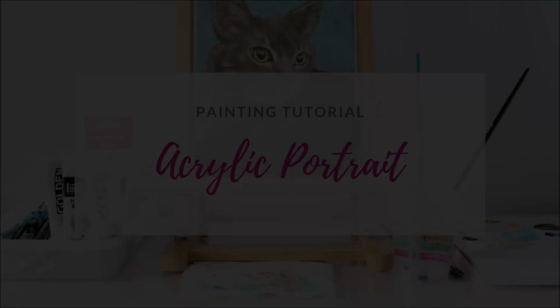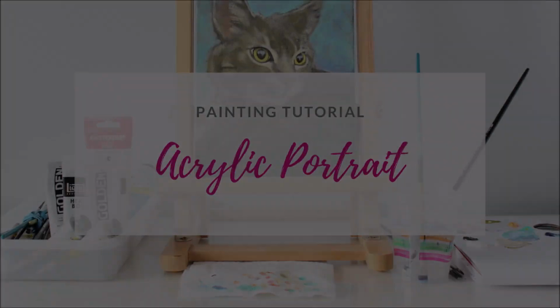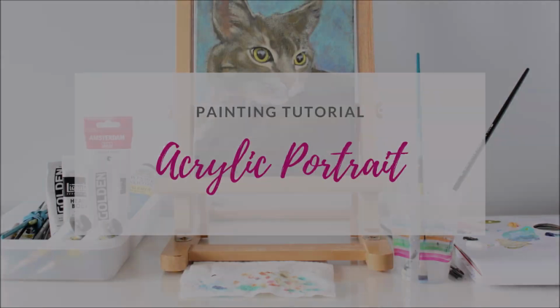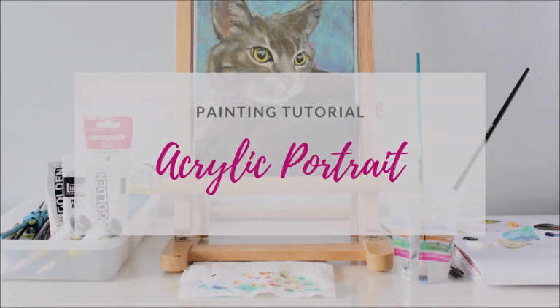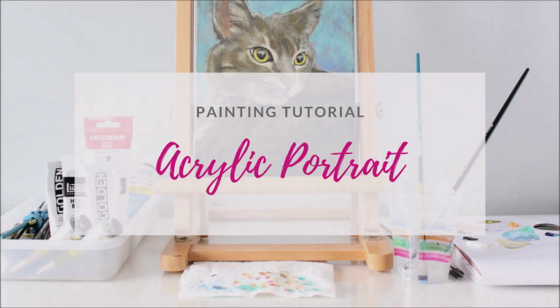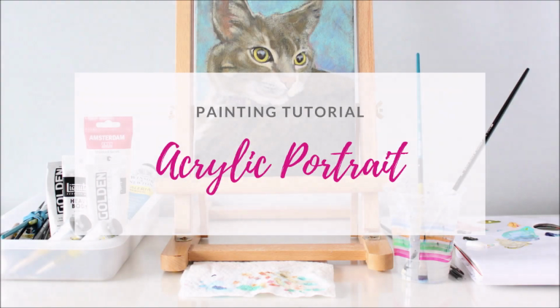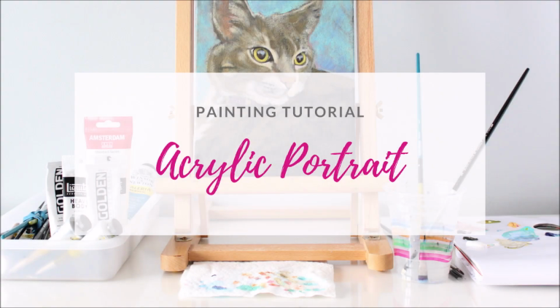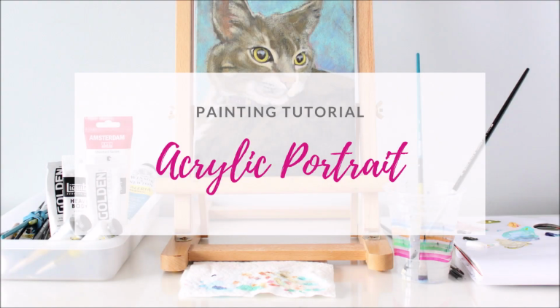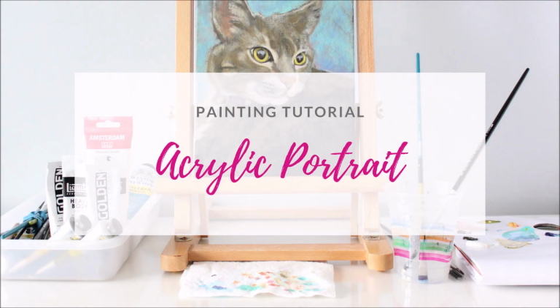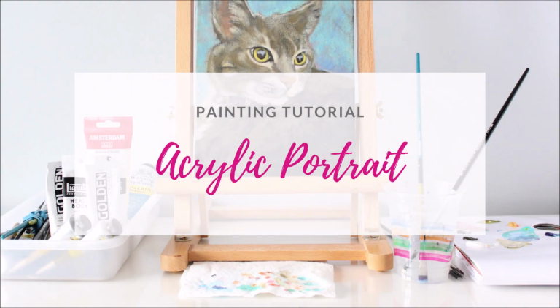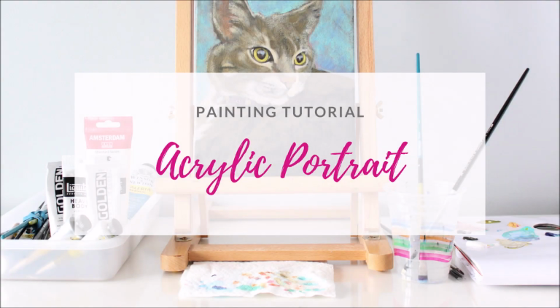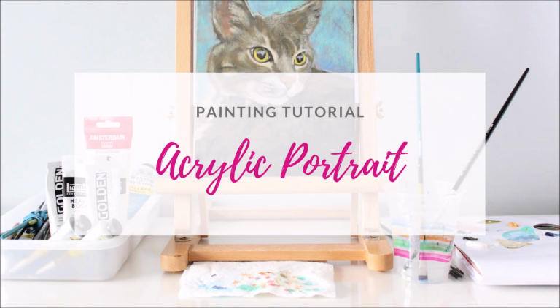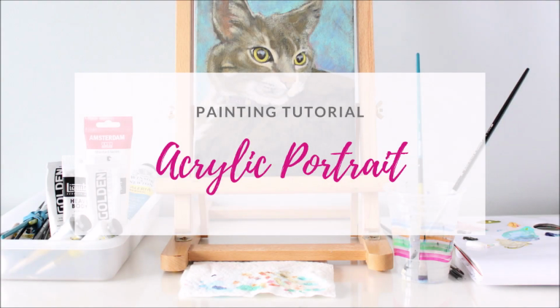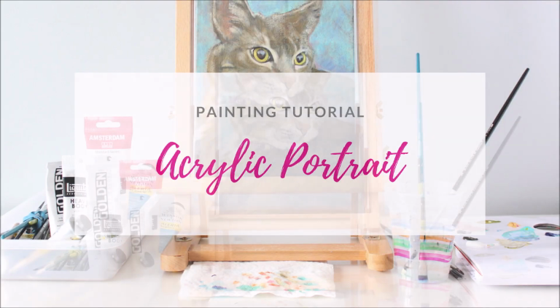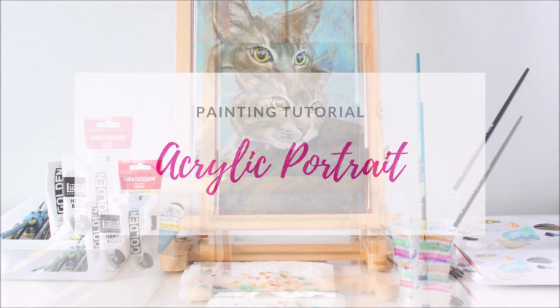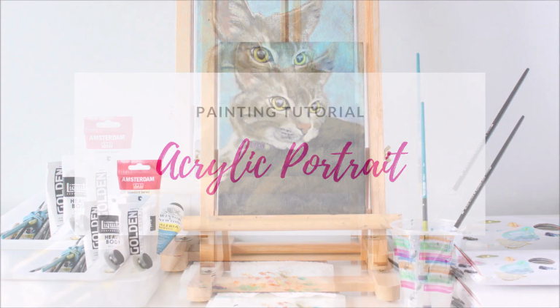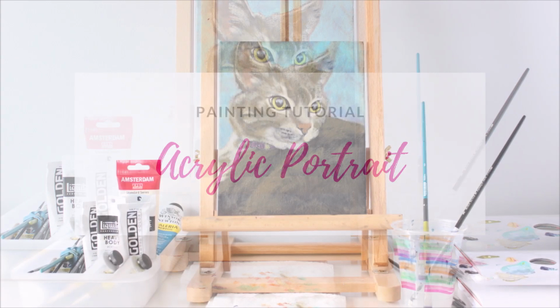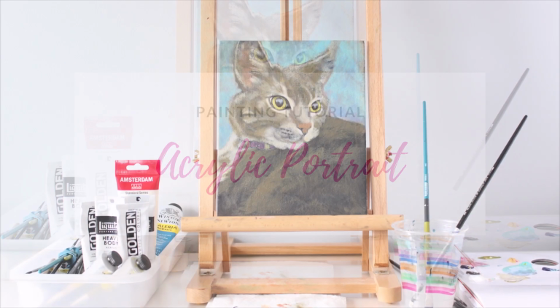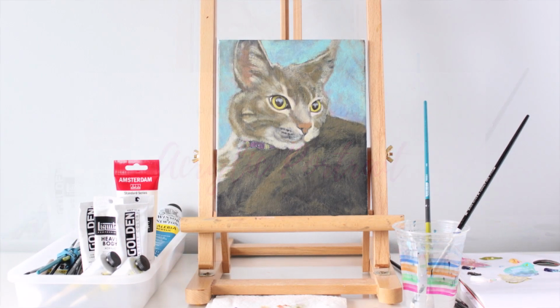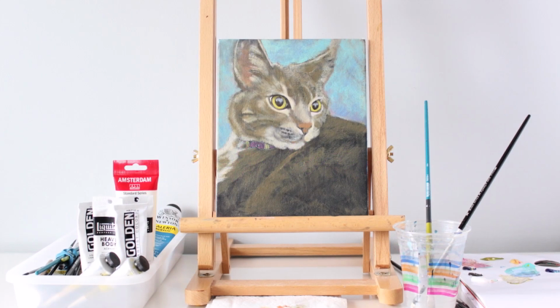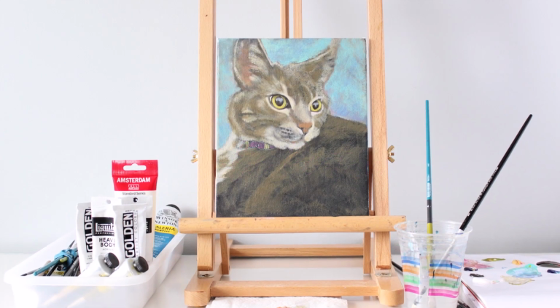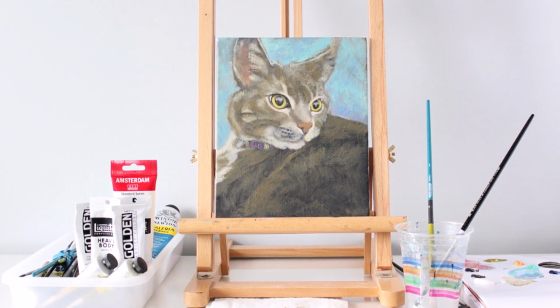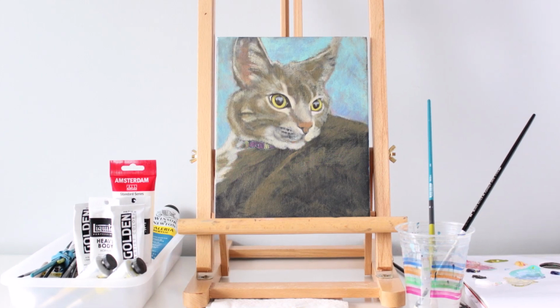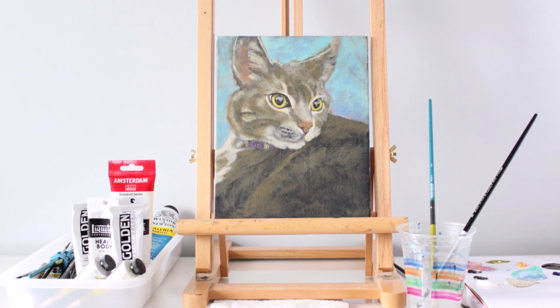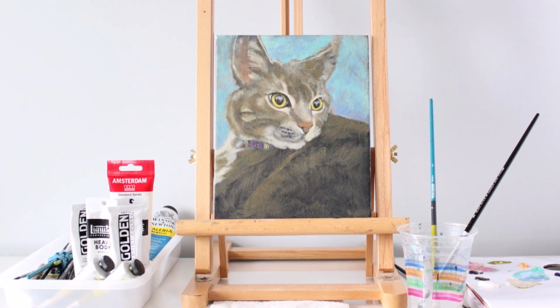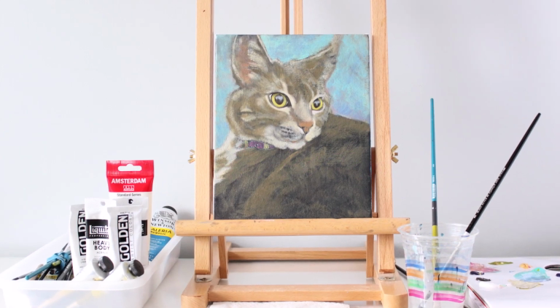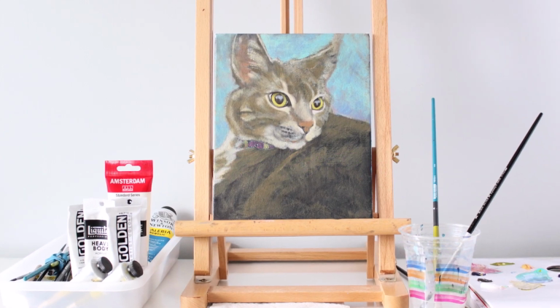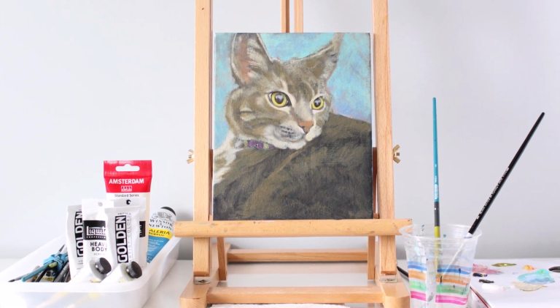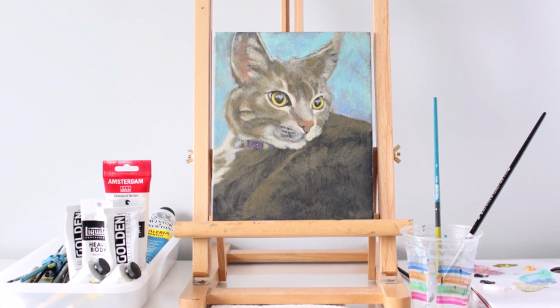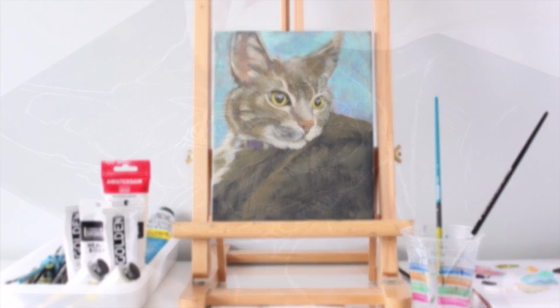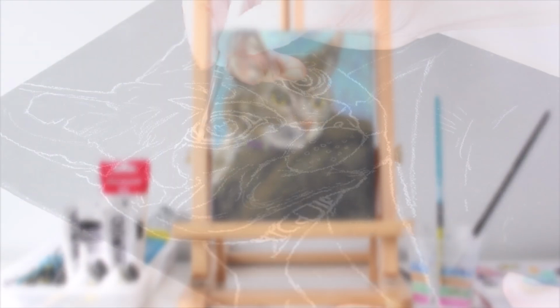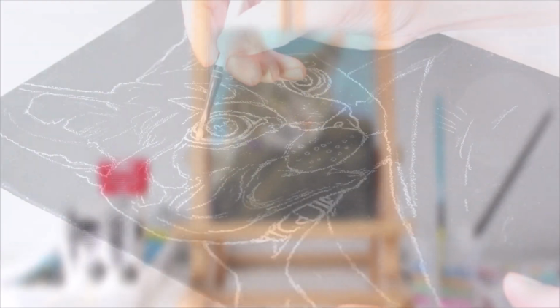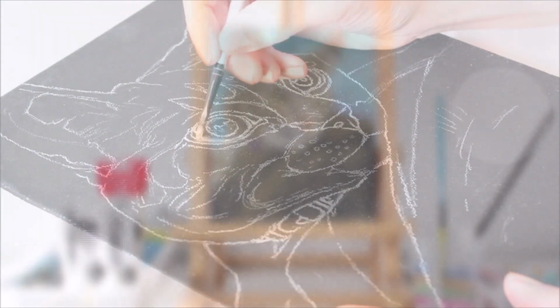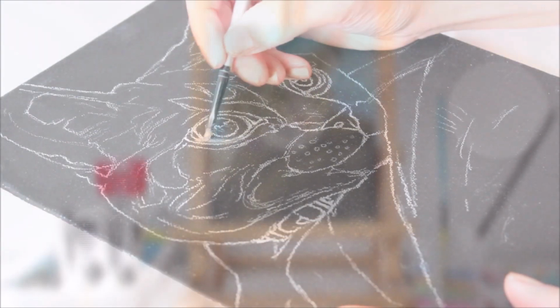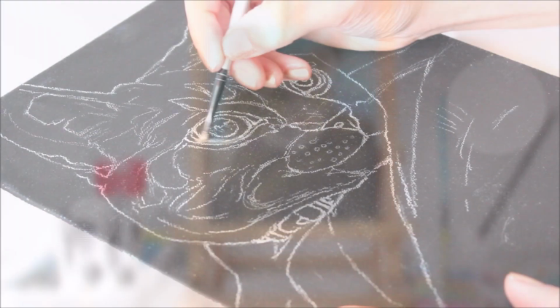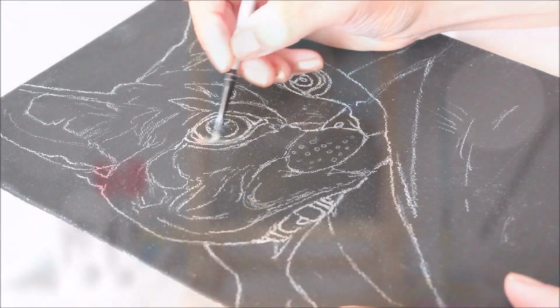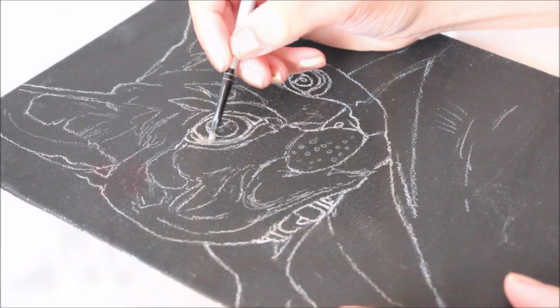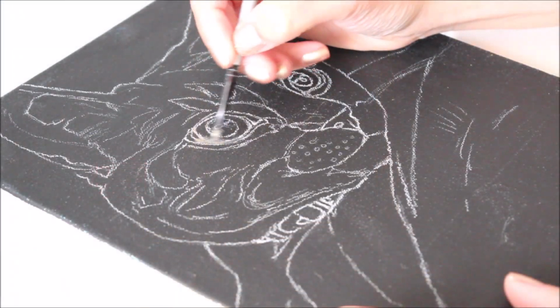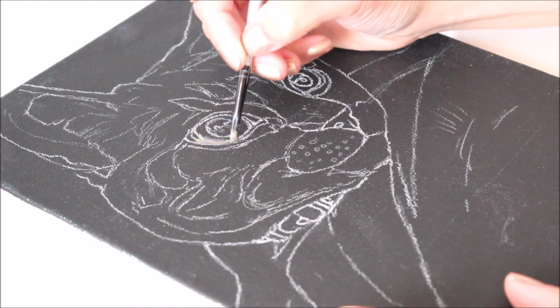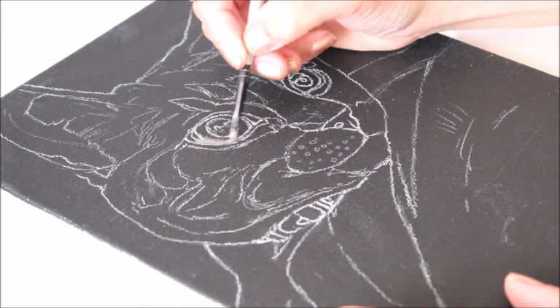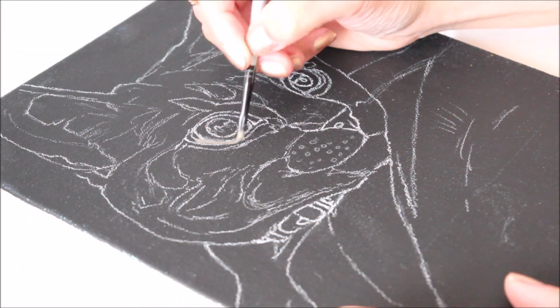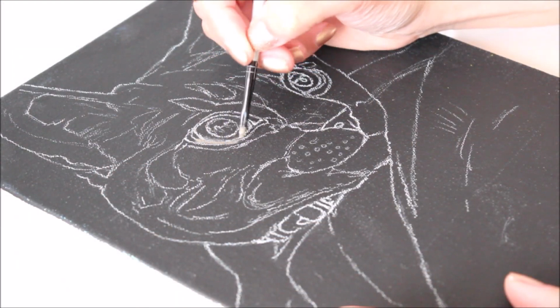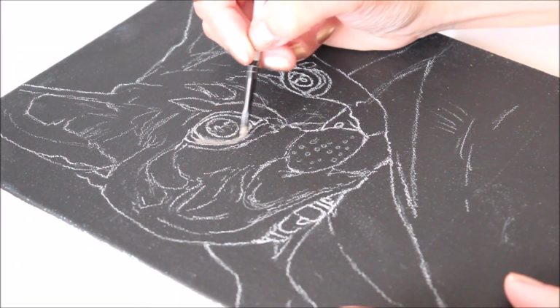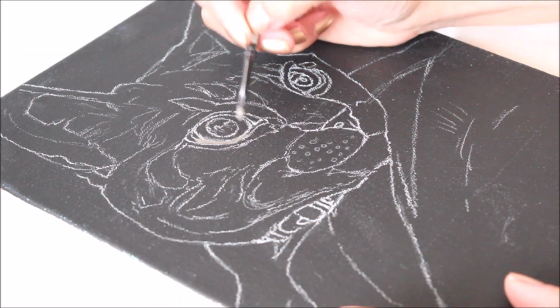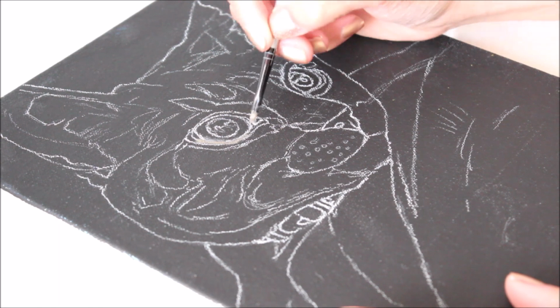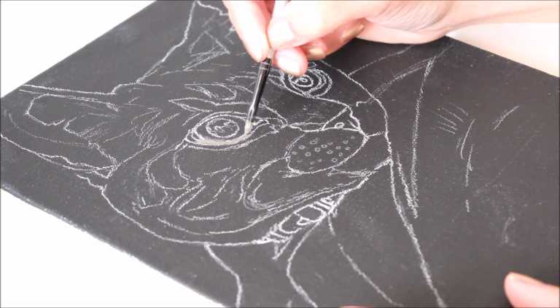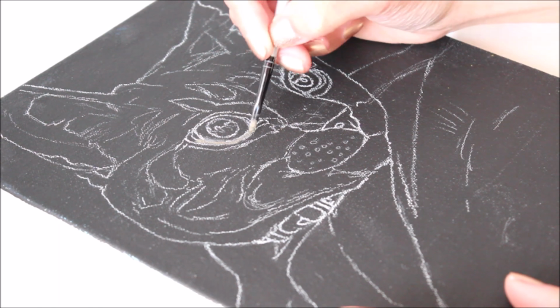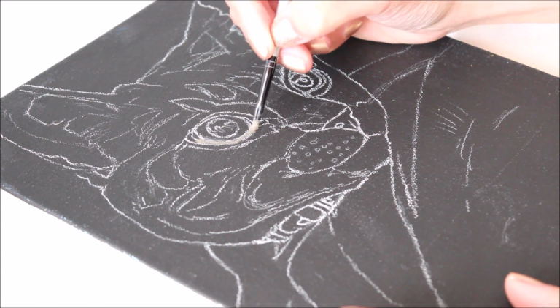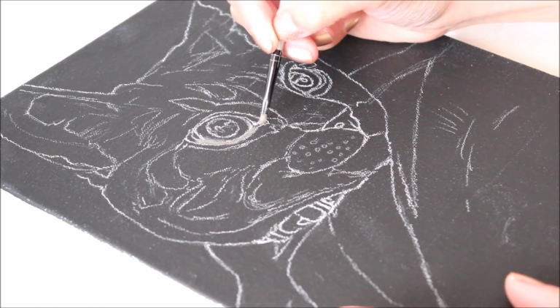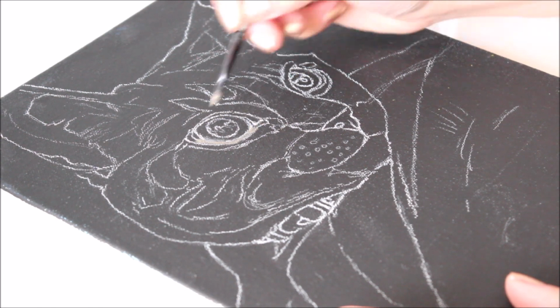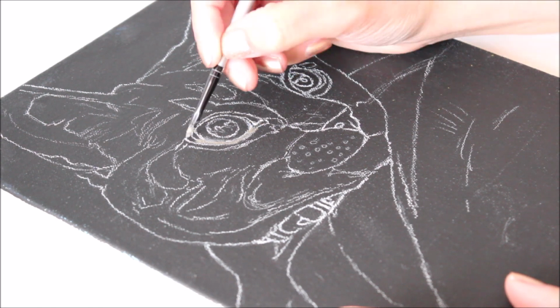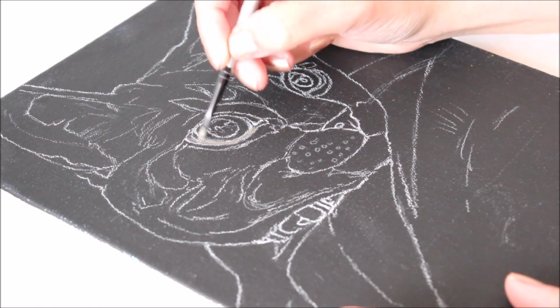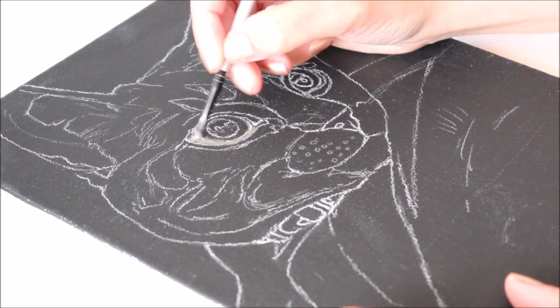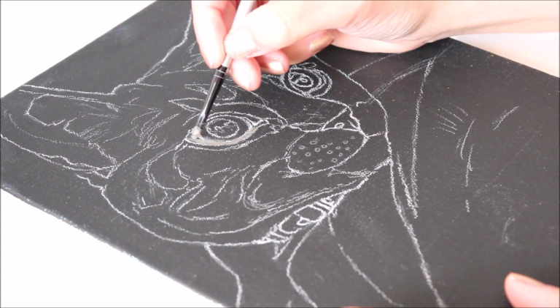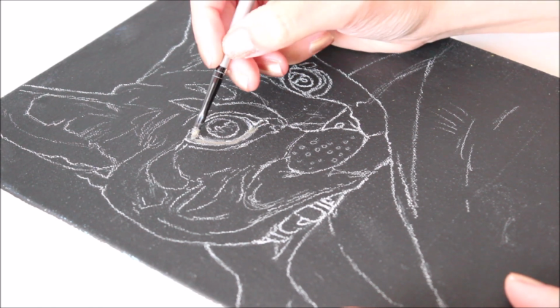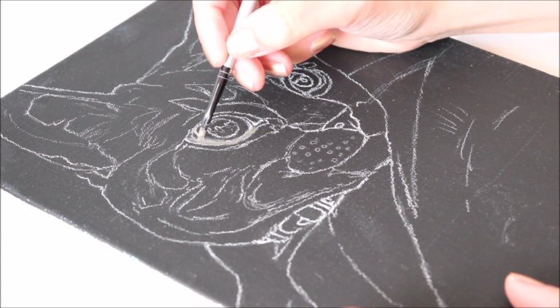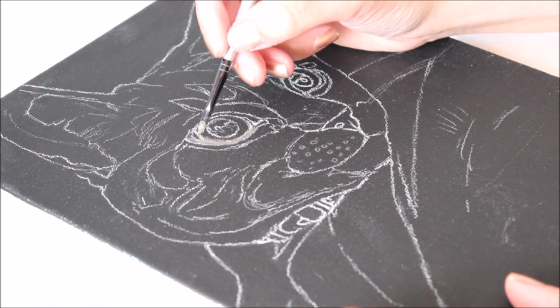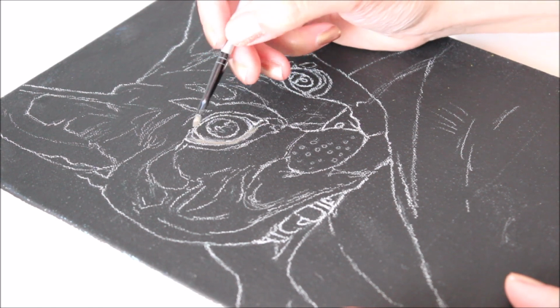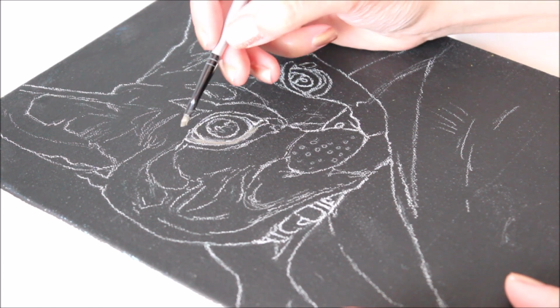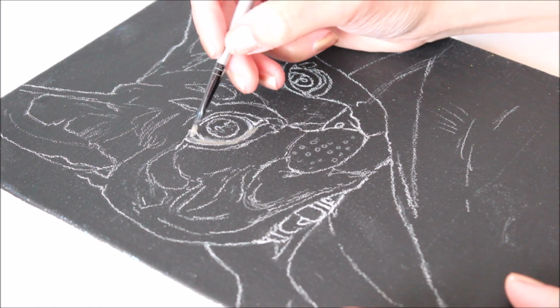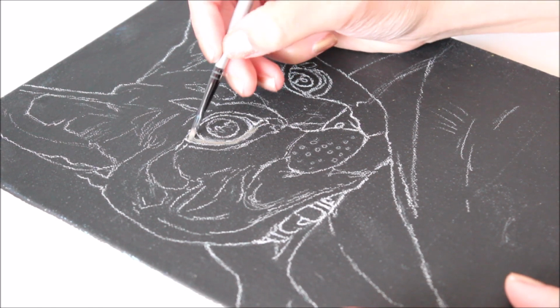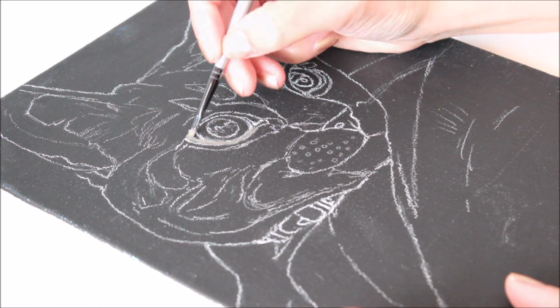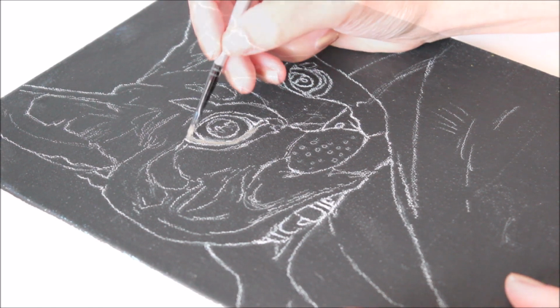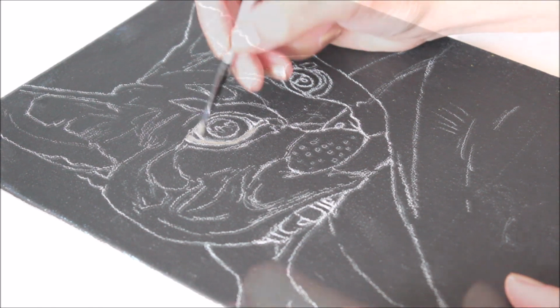Animals are by far my favorite subjects to paint. In this video I'm going to explain my painting process for this particular piece.